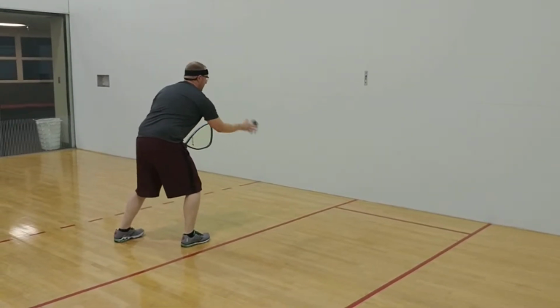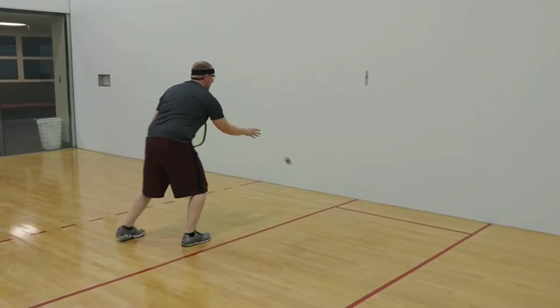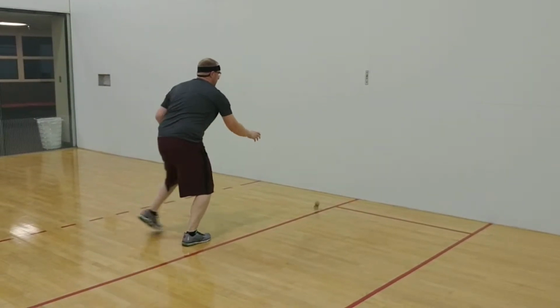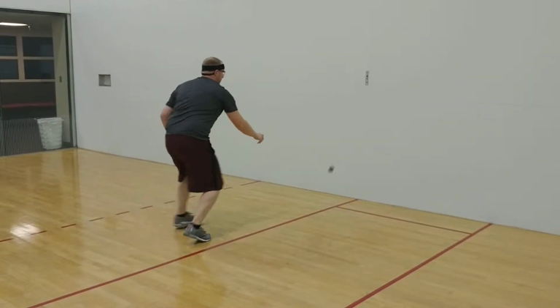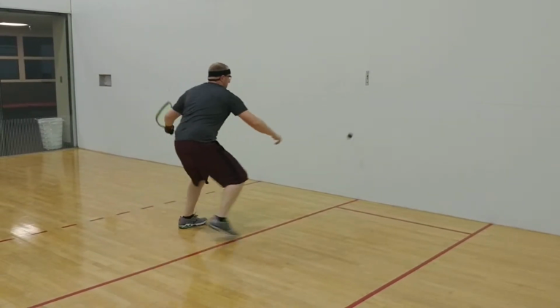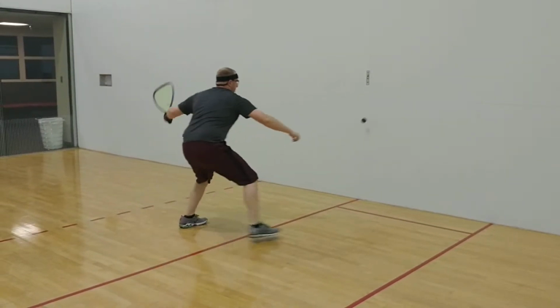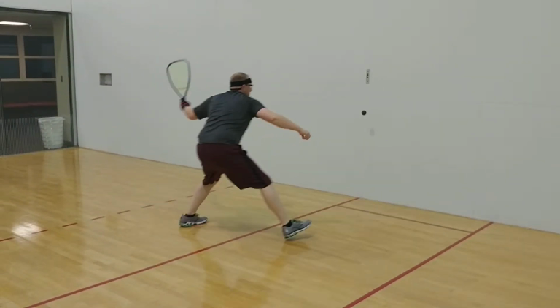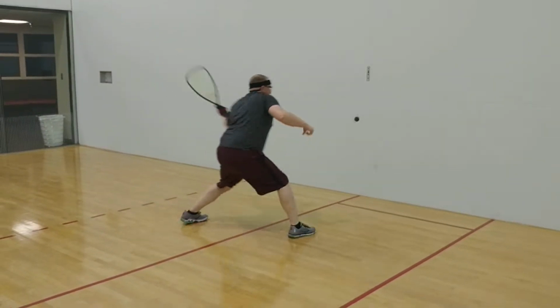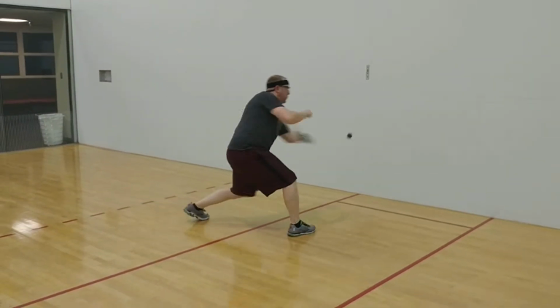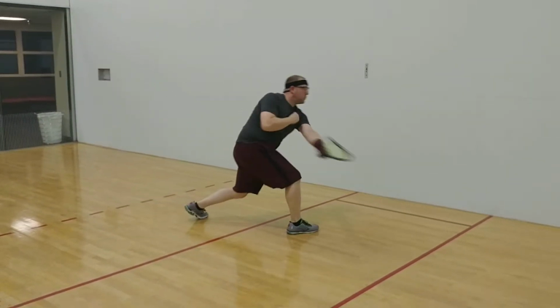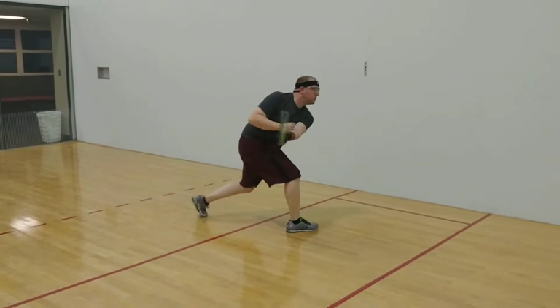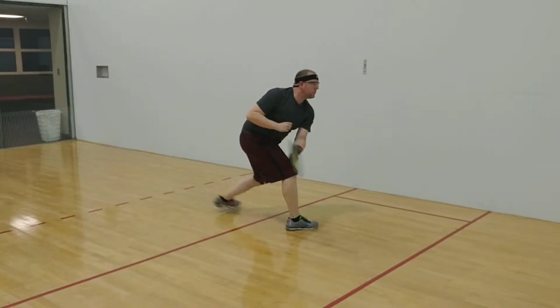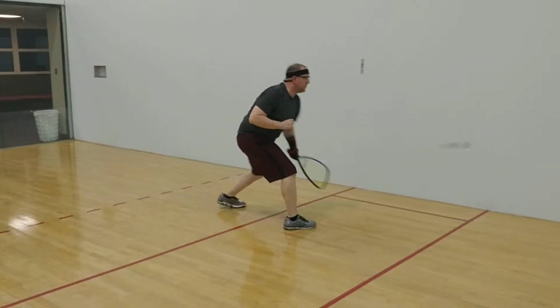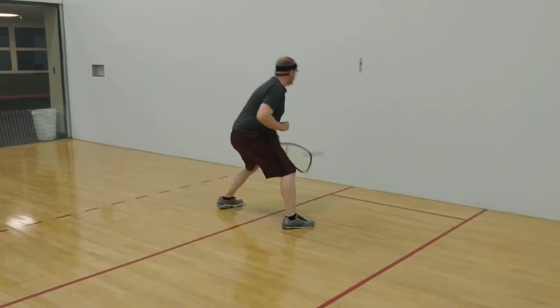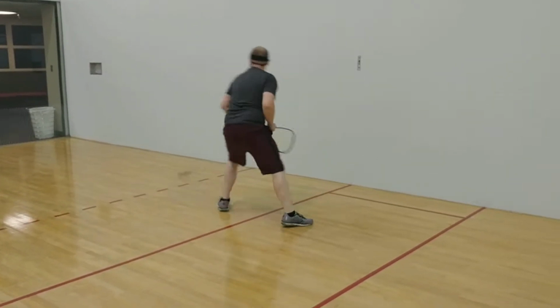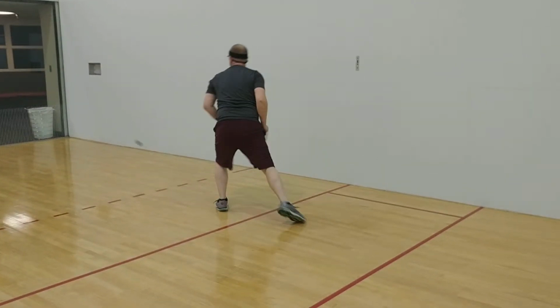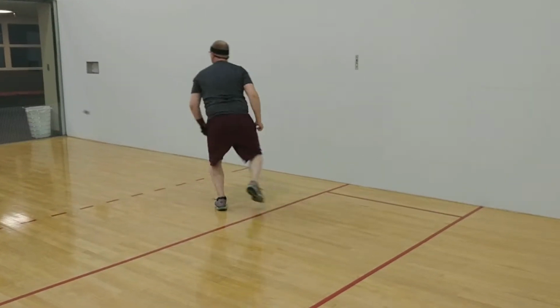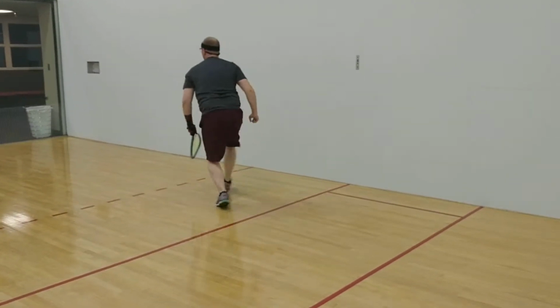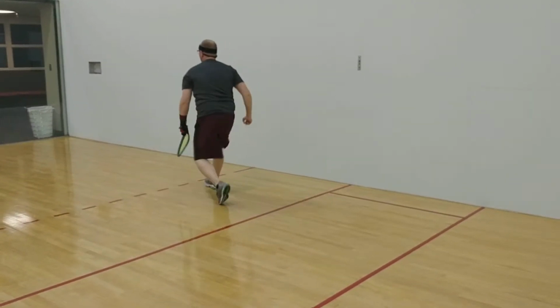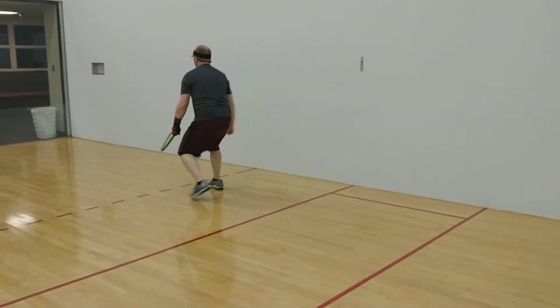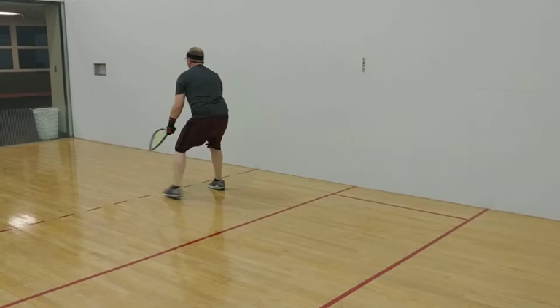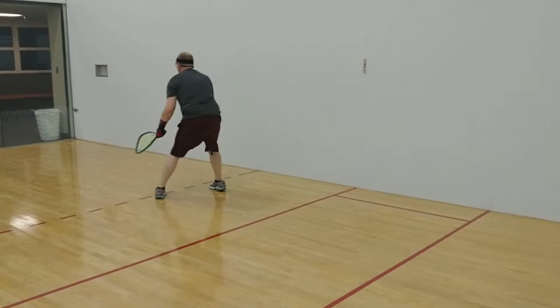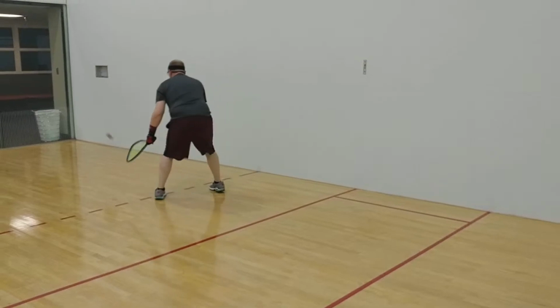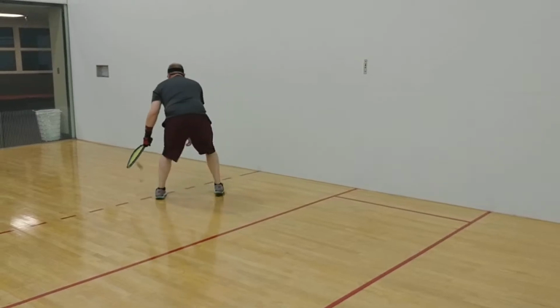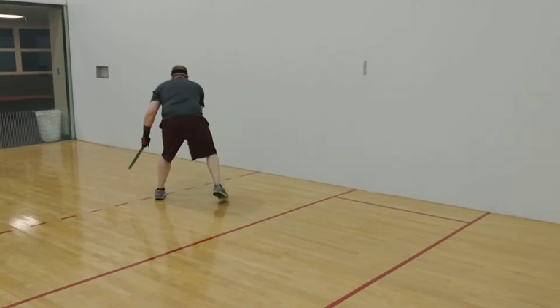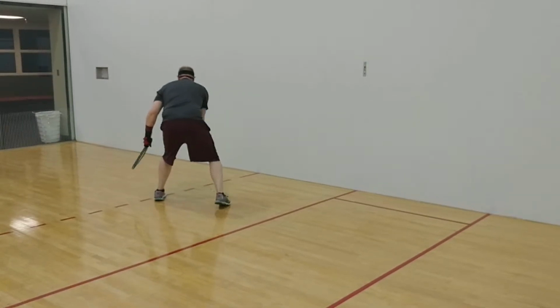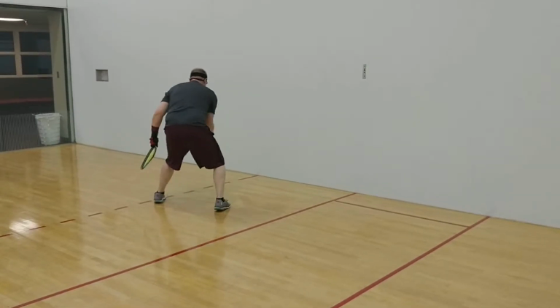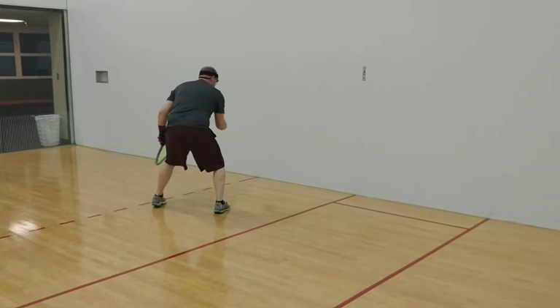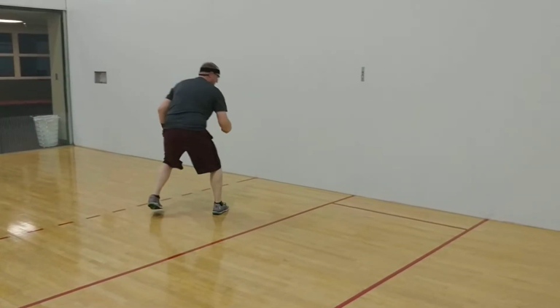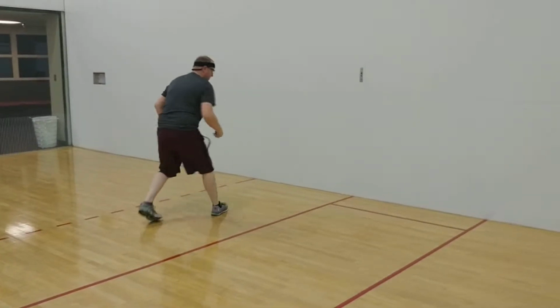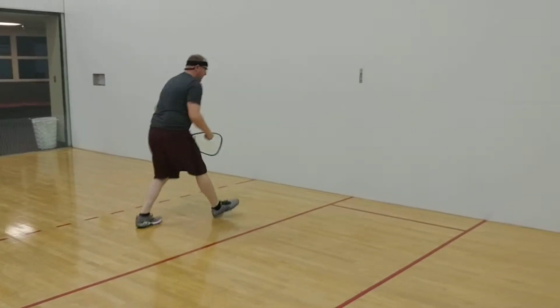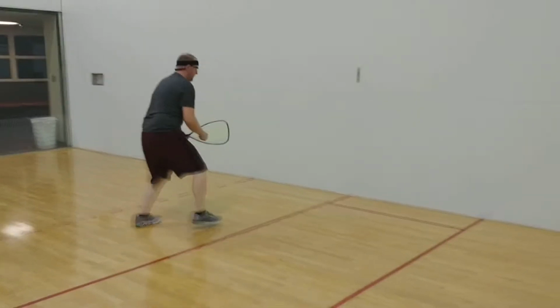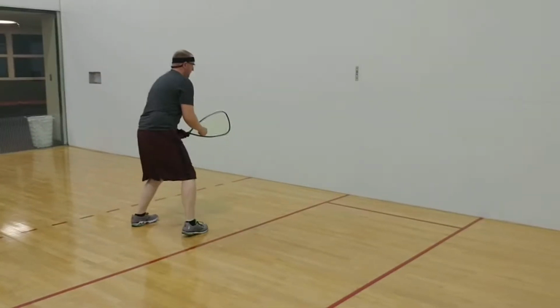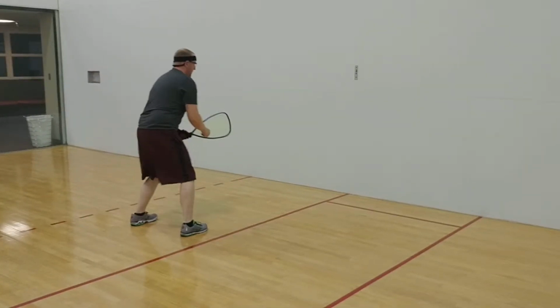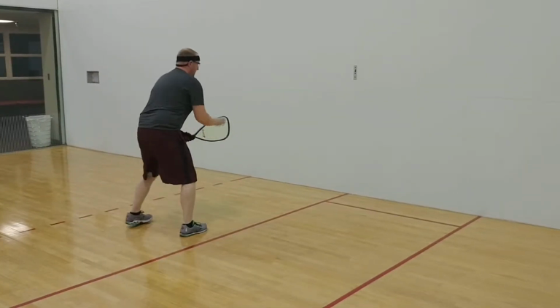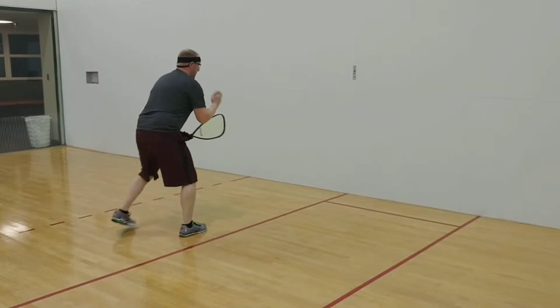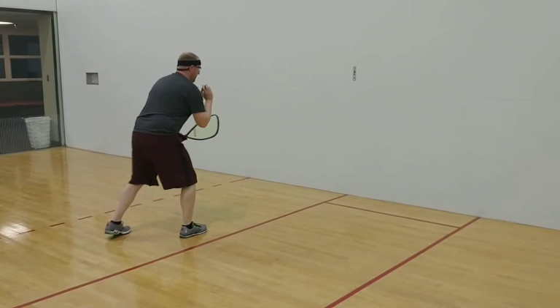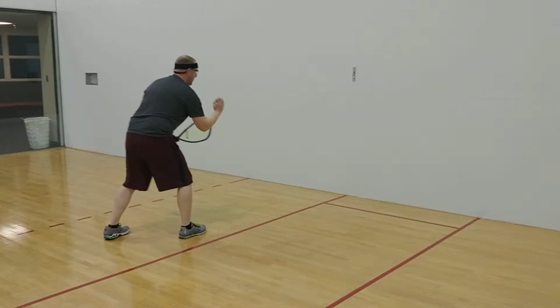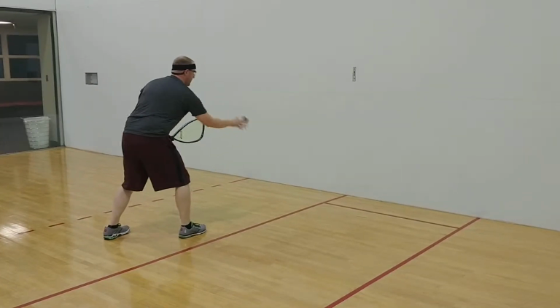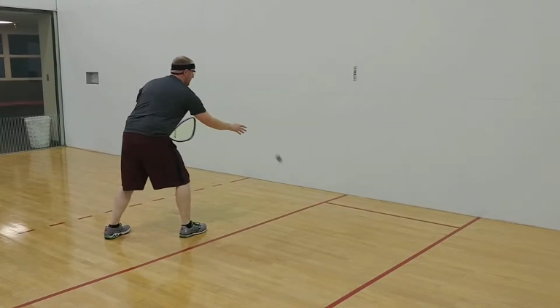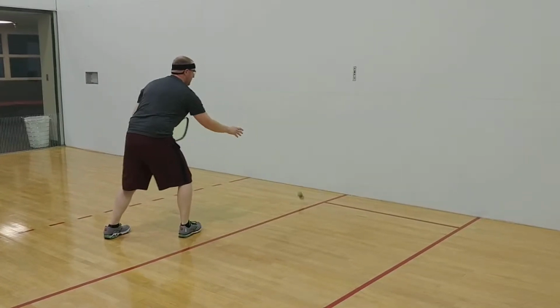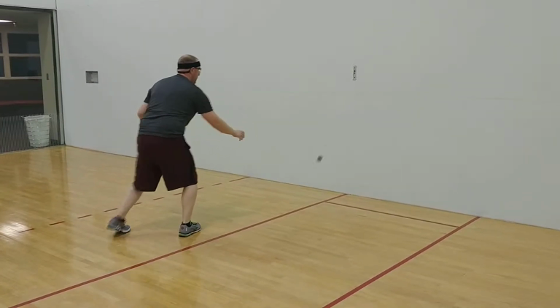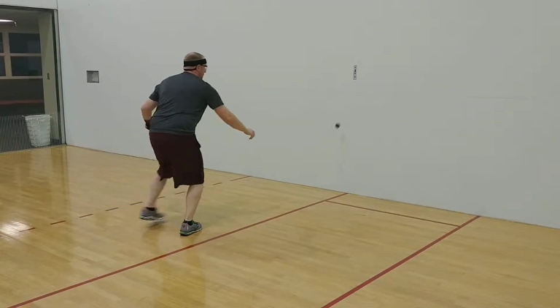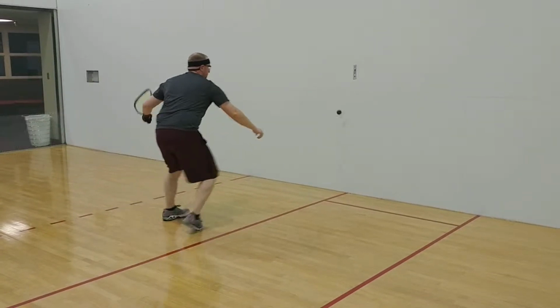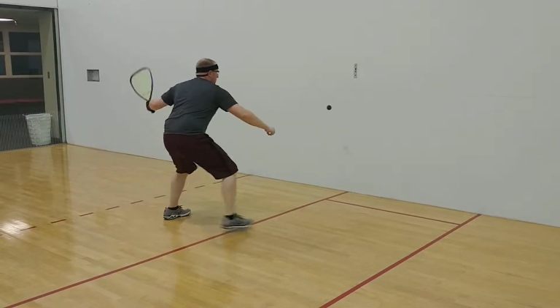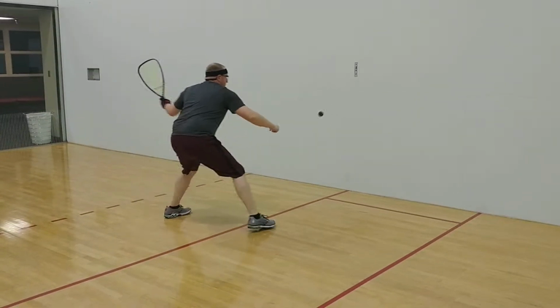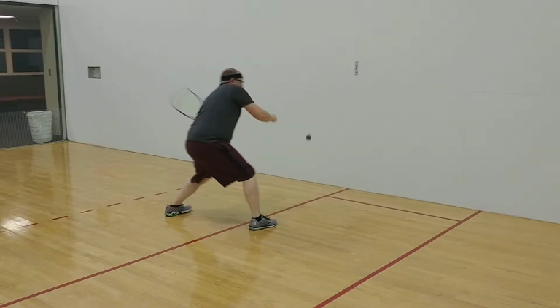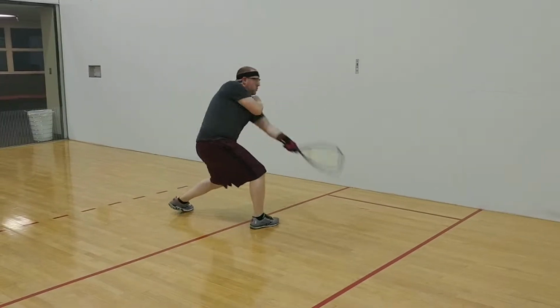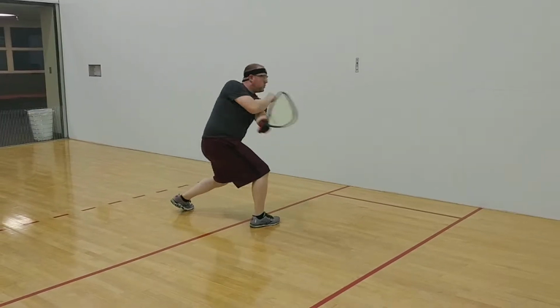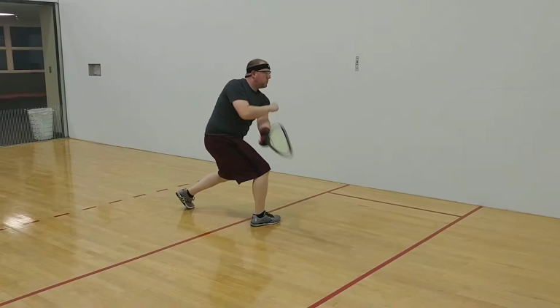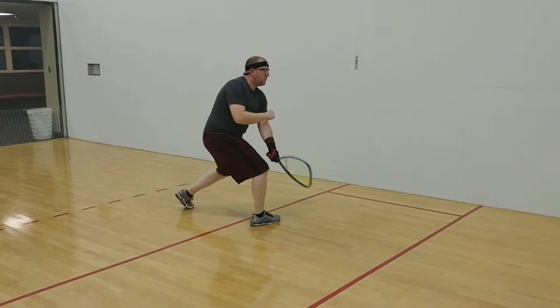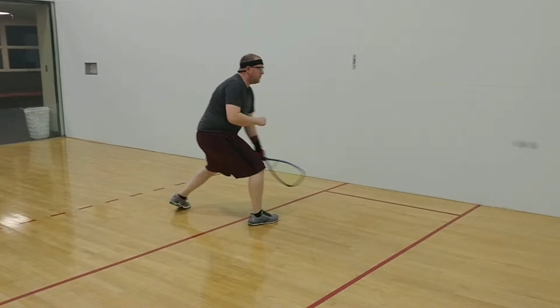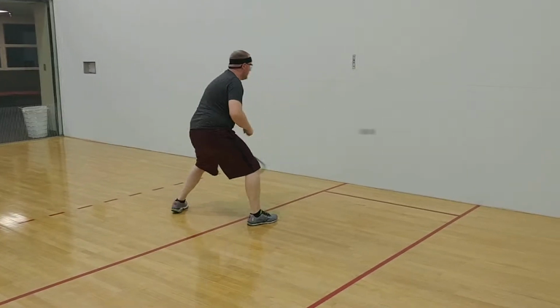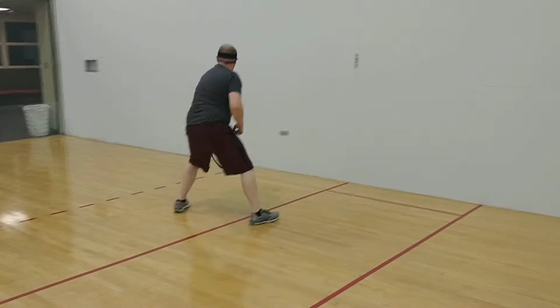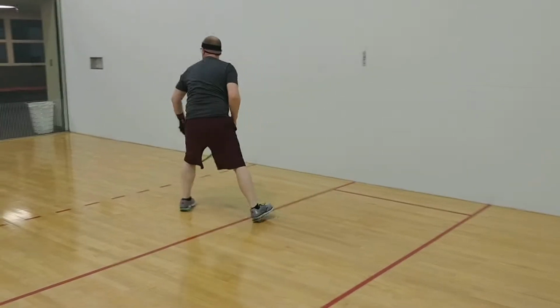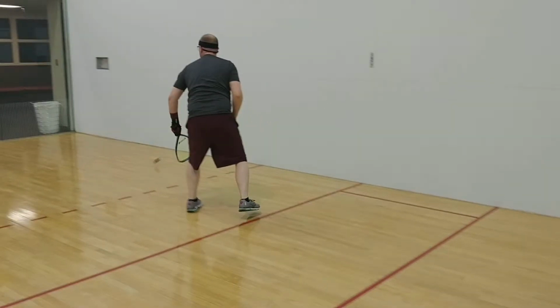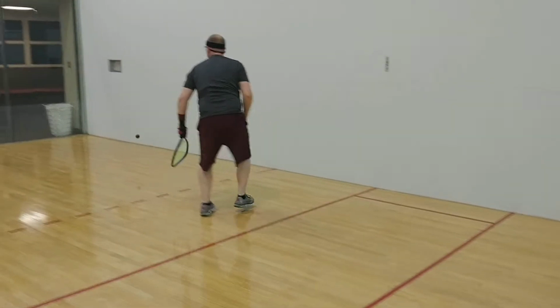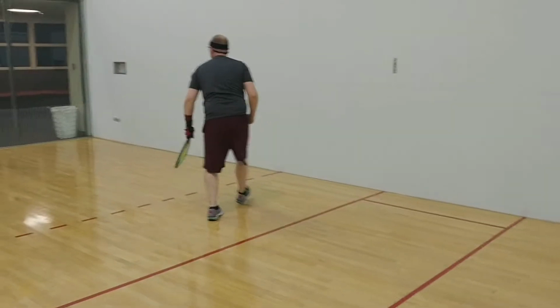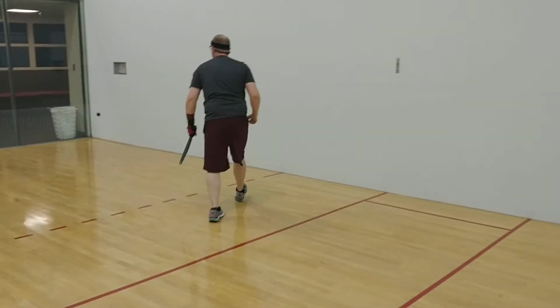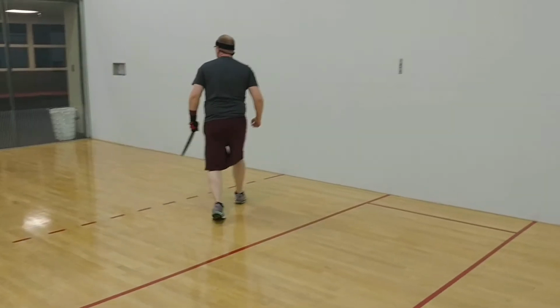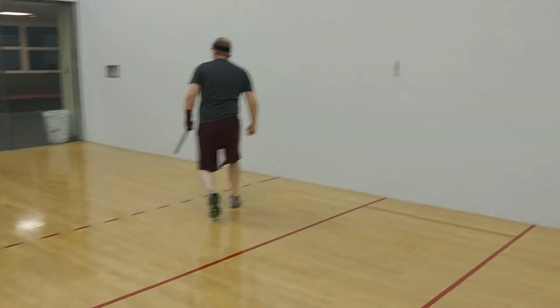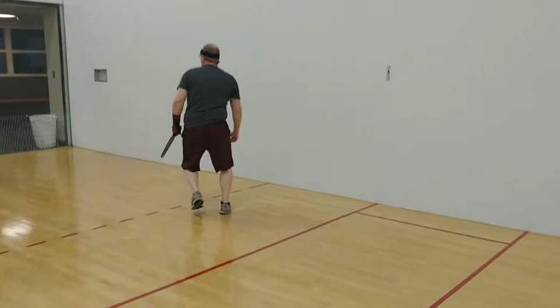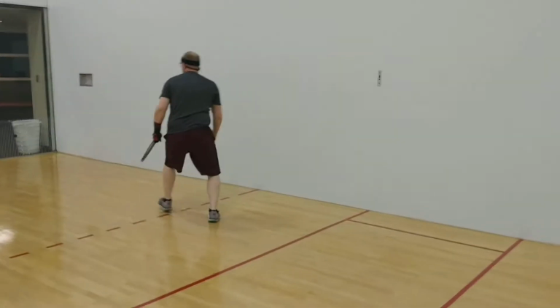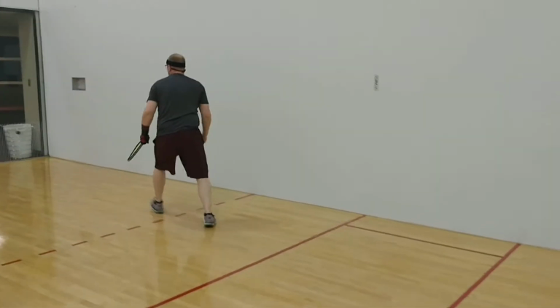Go, go, go. Now you're getting it. Act like you're playing. Act like you're playing, like you want to learn. Do it again. Go, go, go.